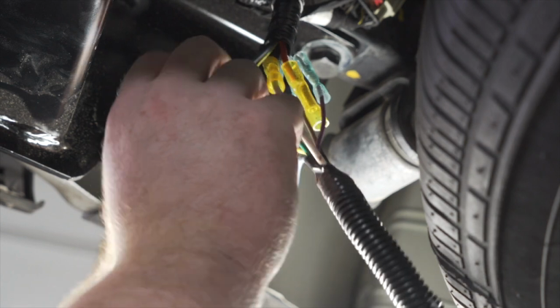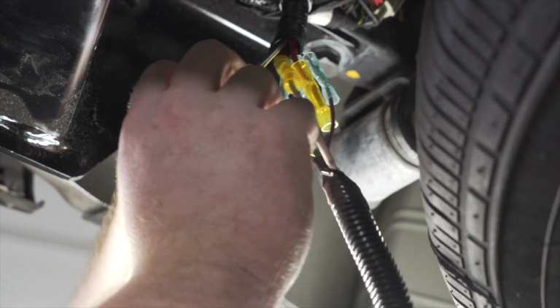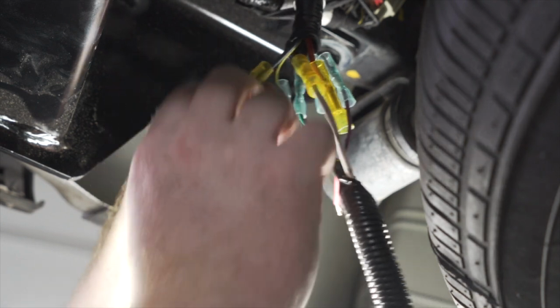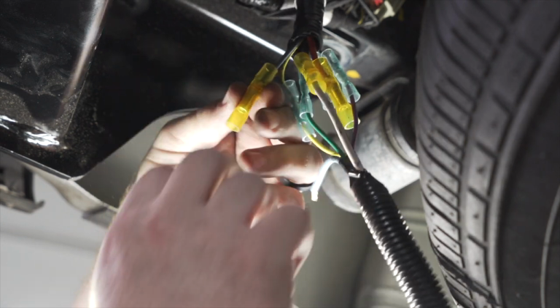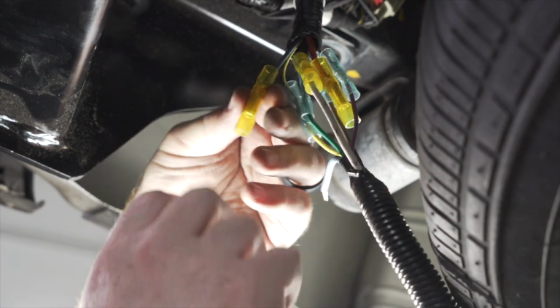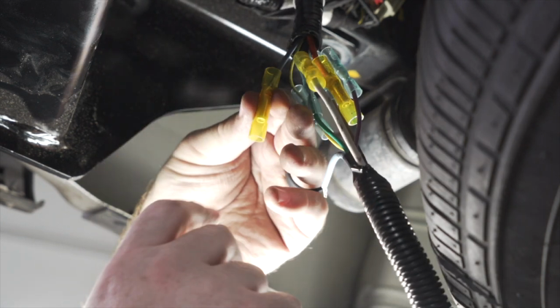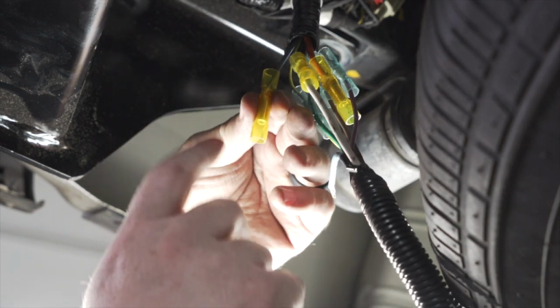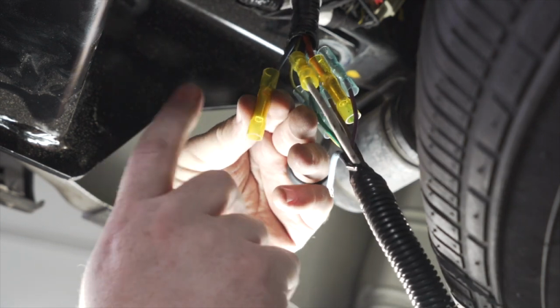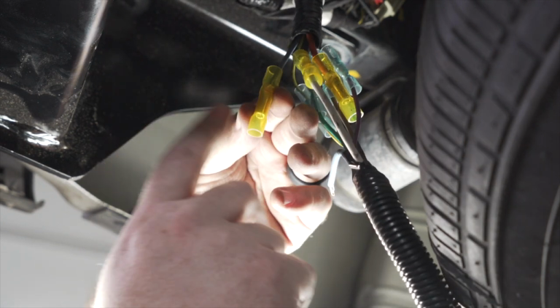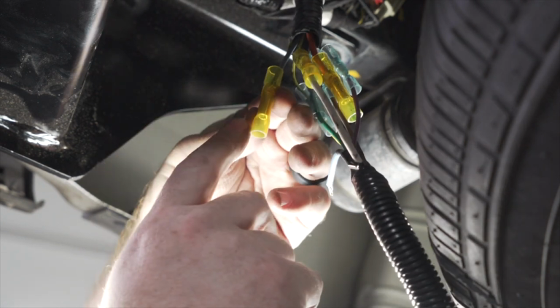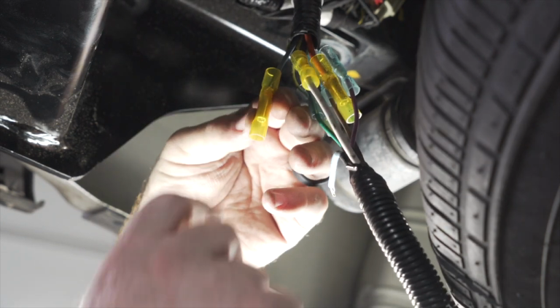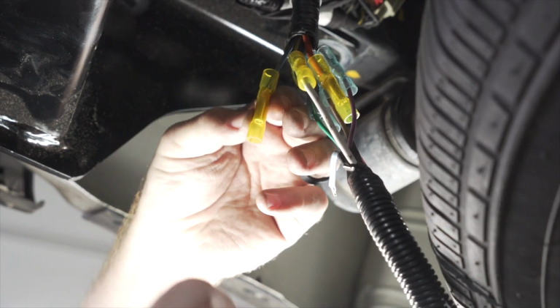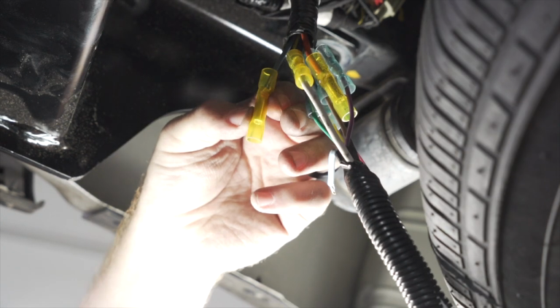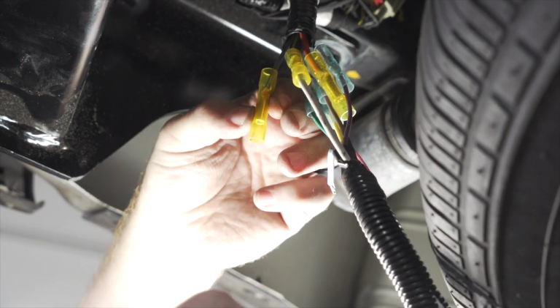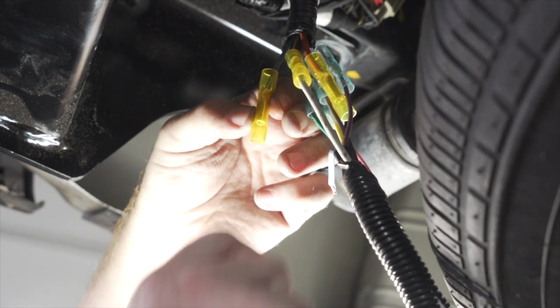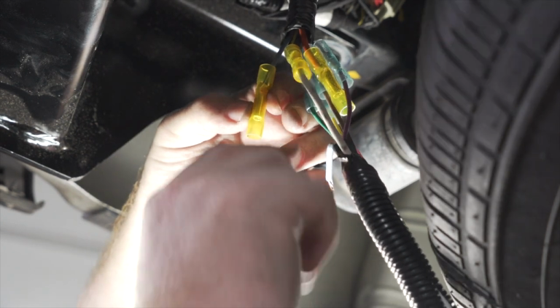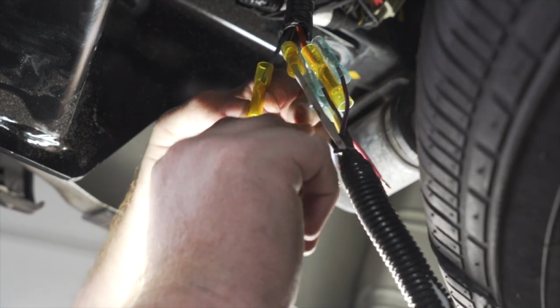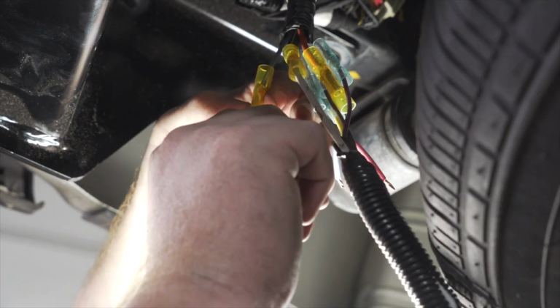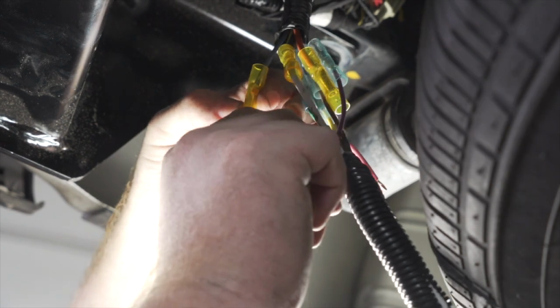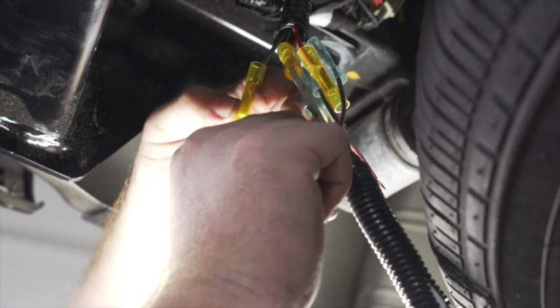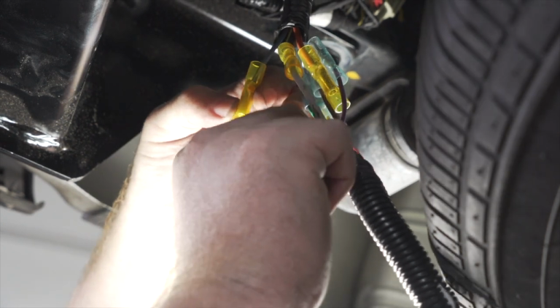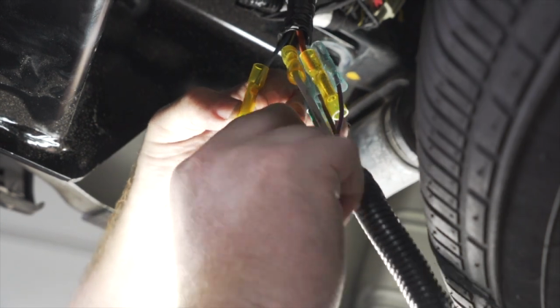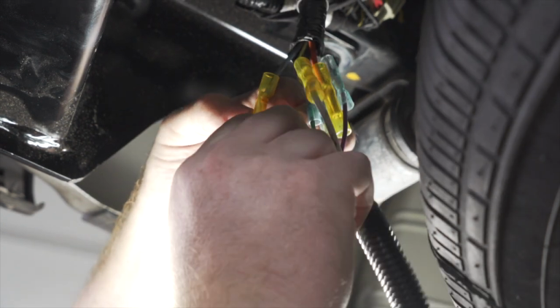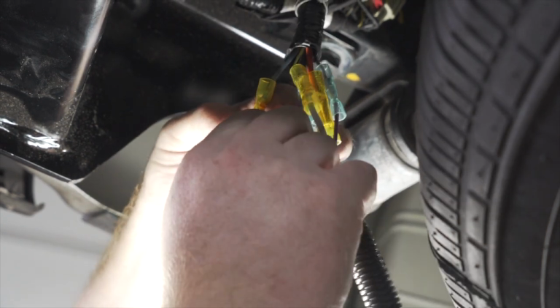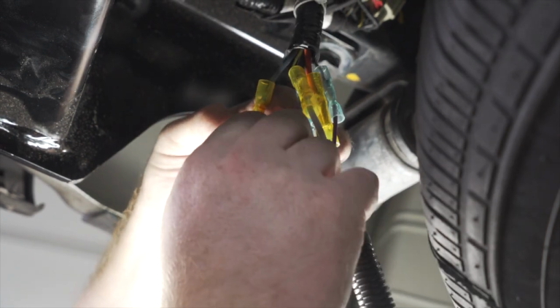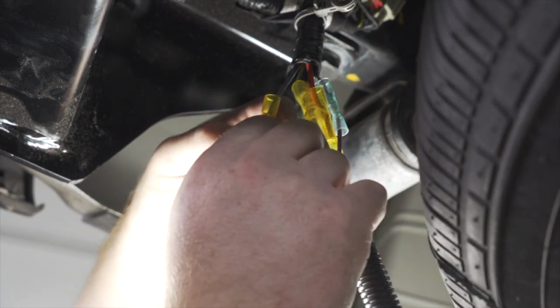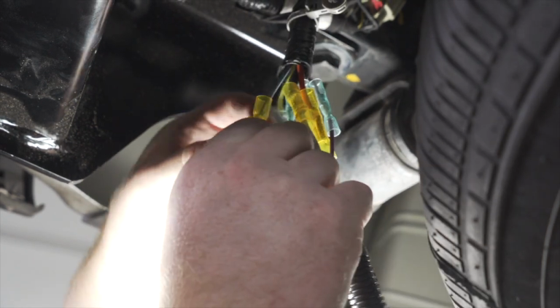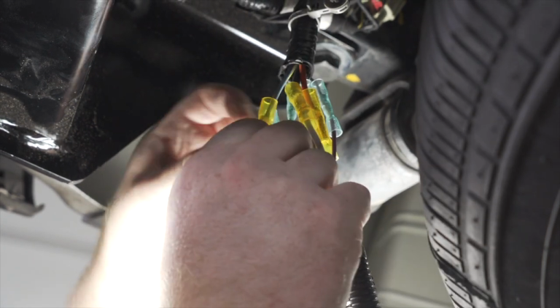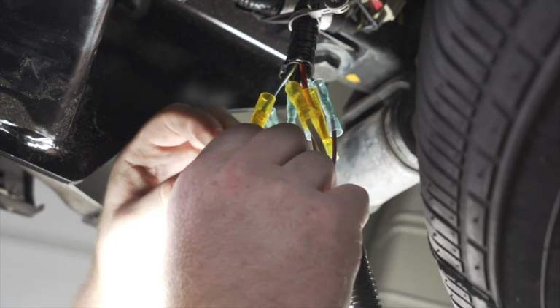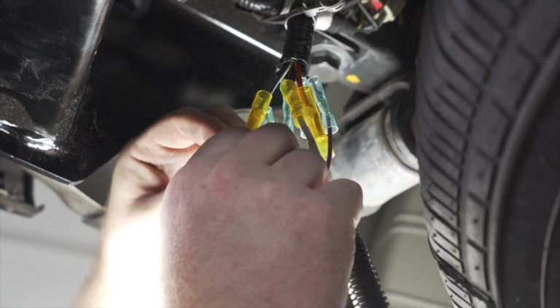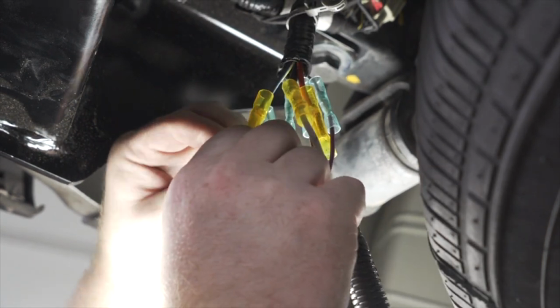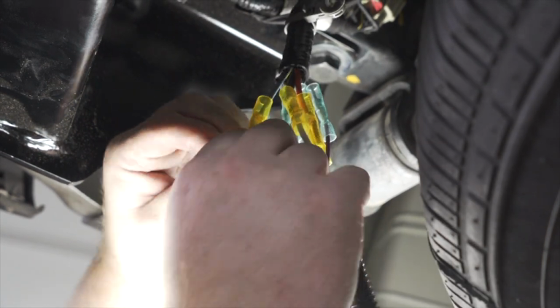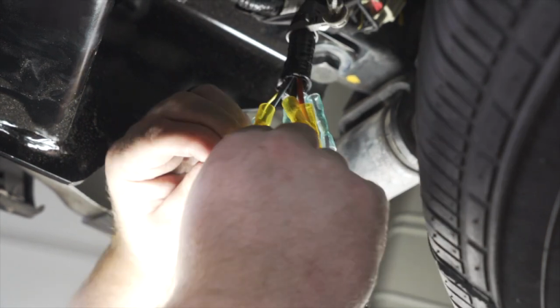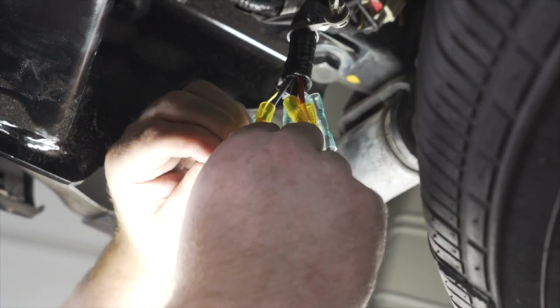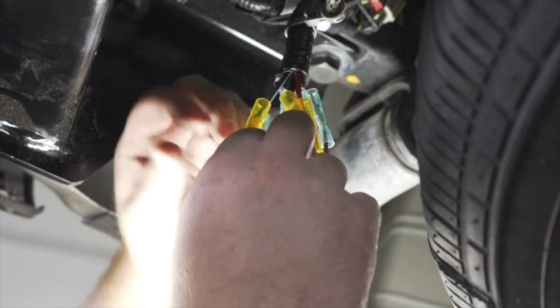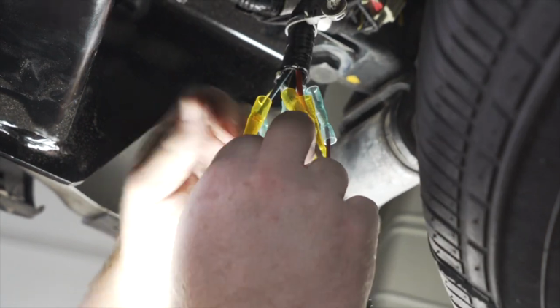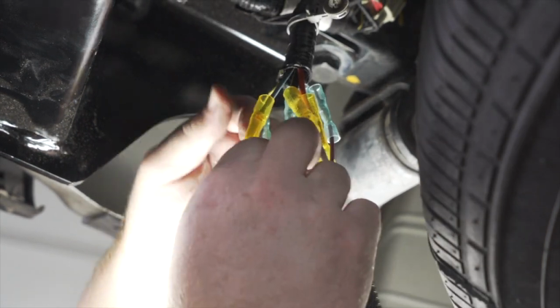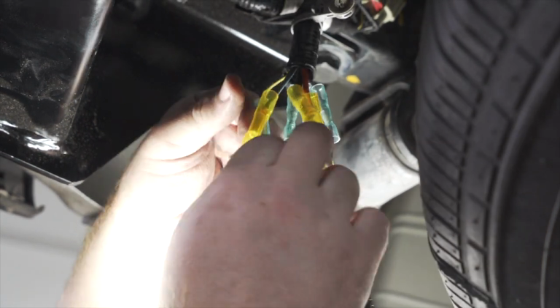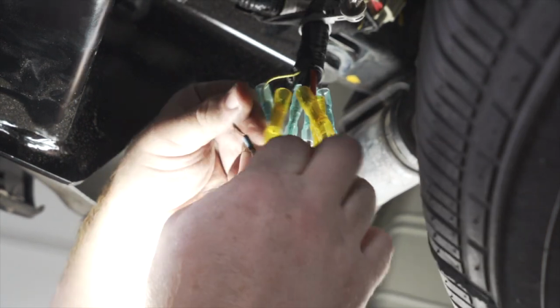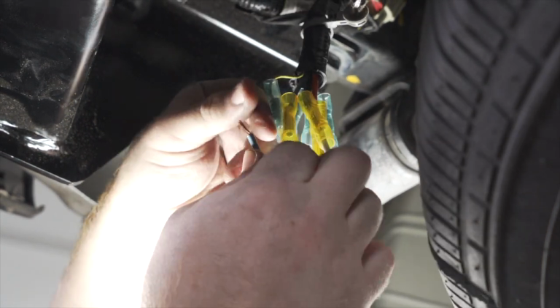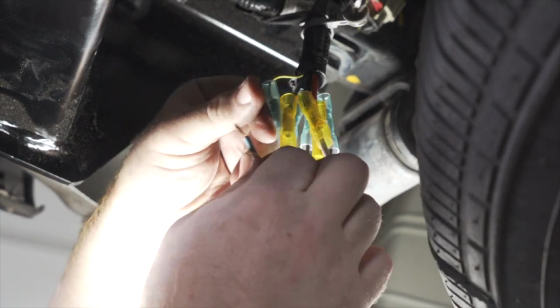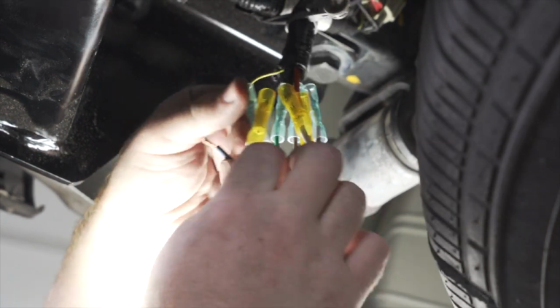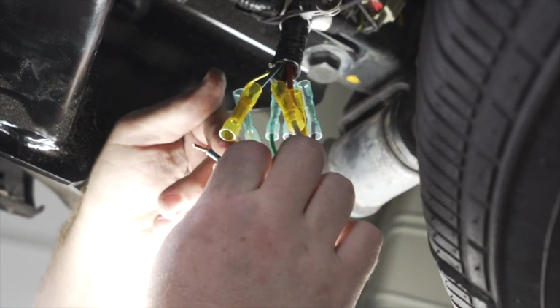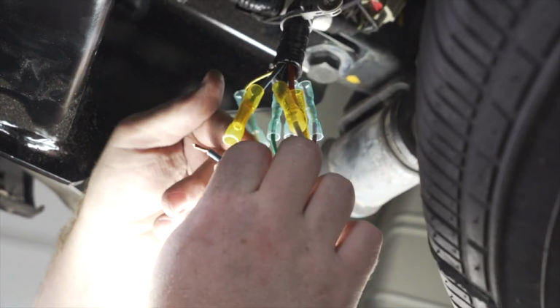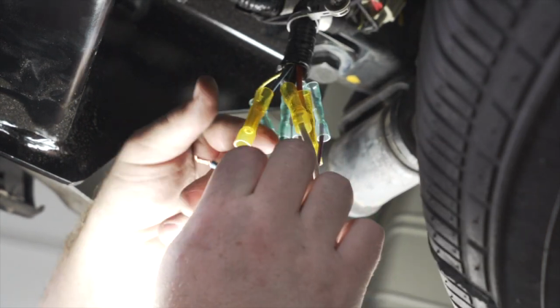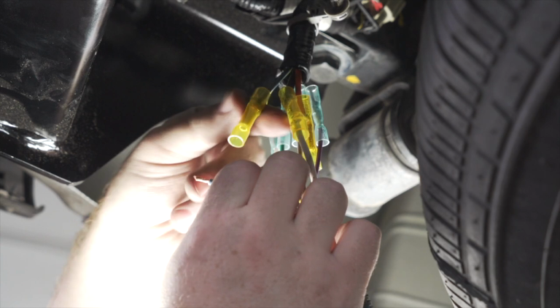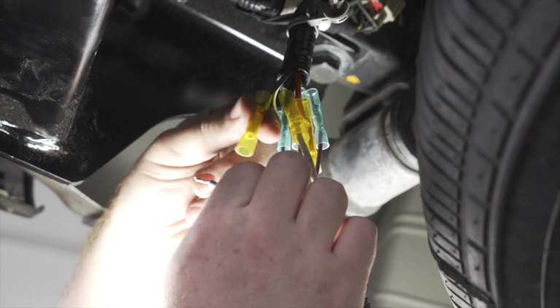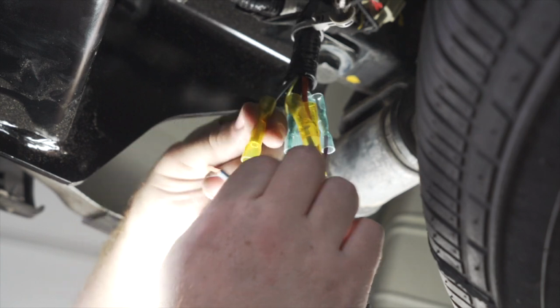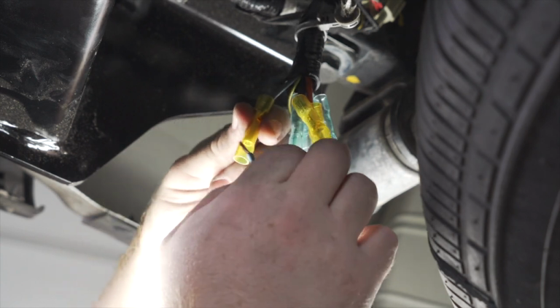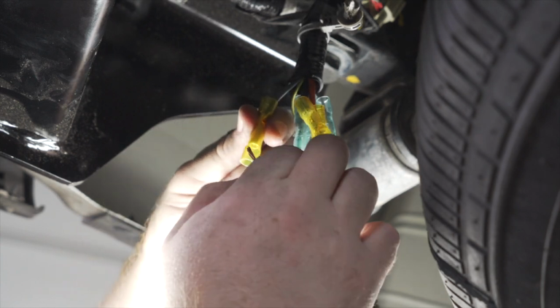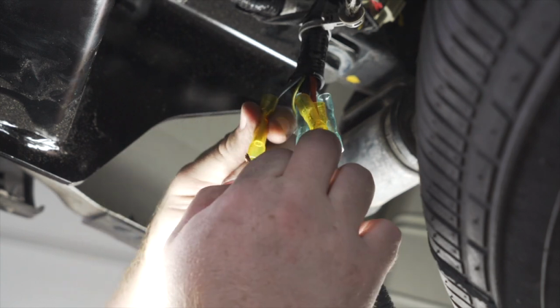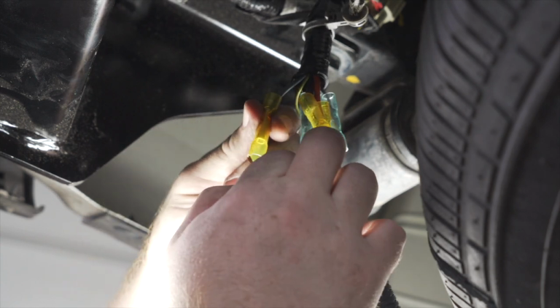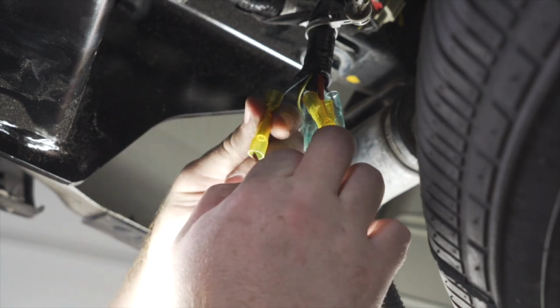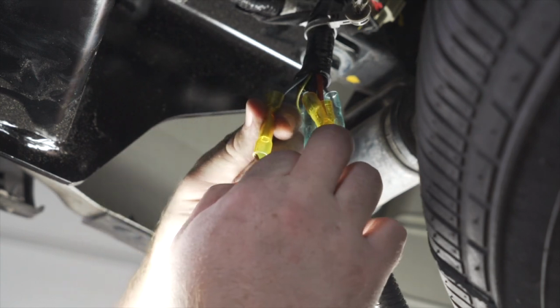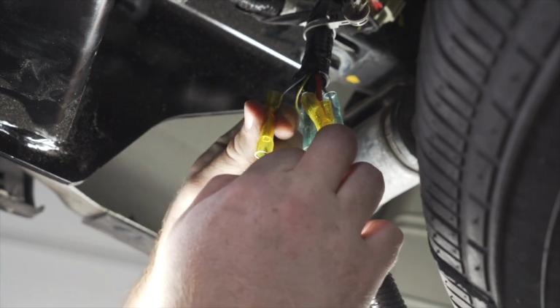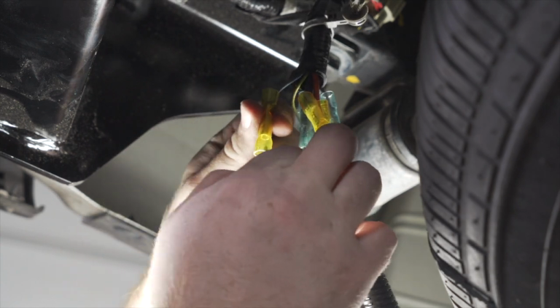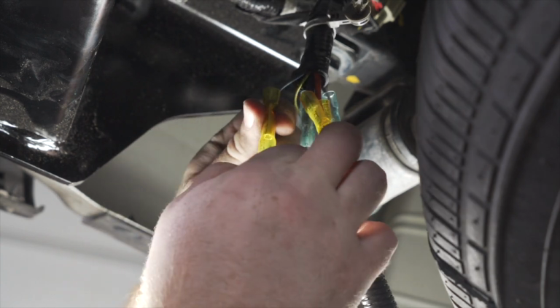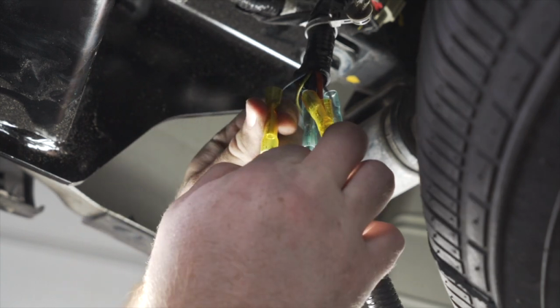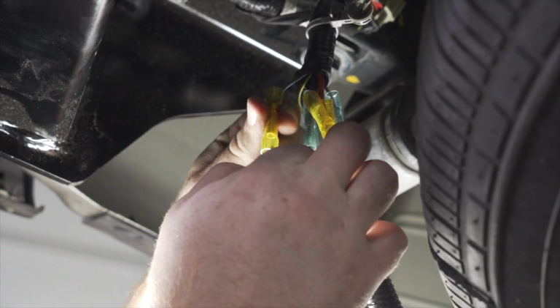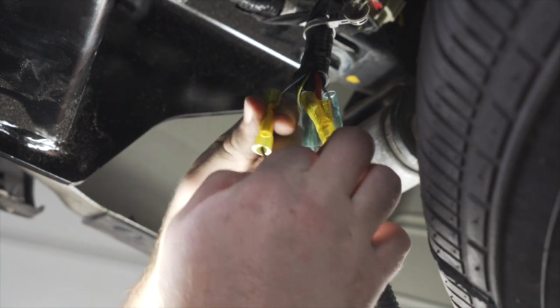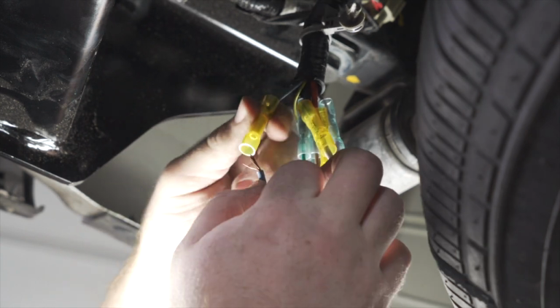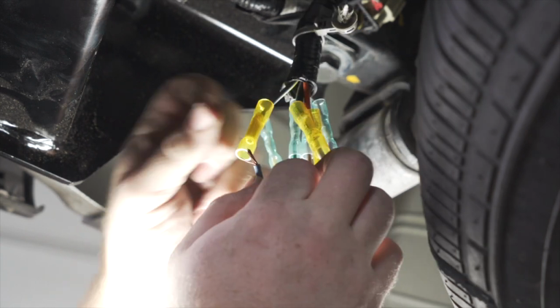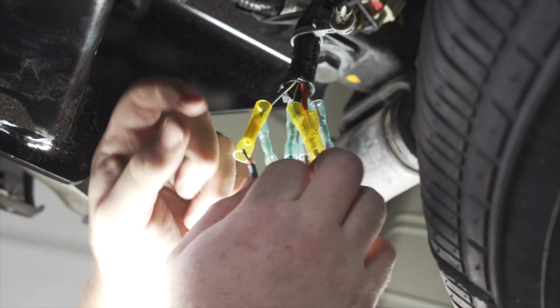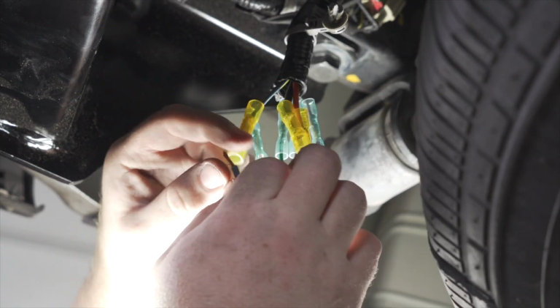Our blue wire is for our brake controller. We'll take the blue wire from our kit and connect it to that butt connector.